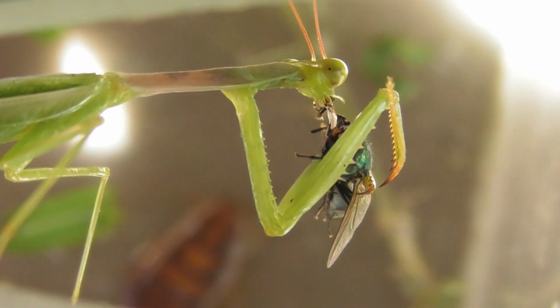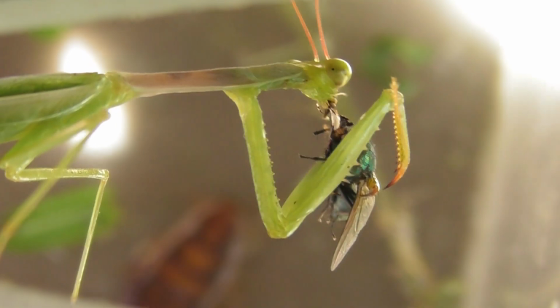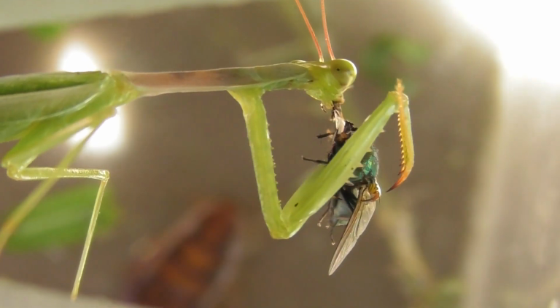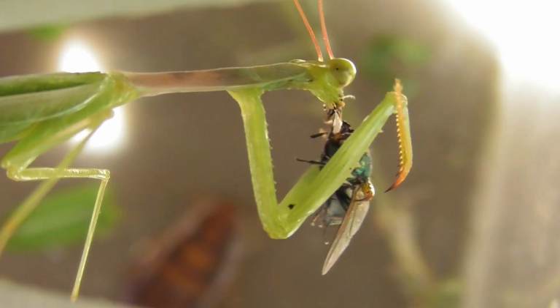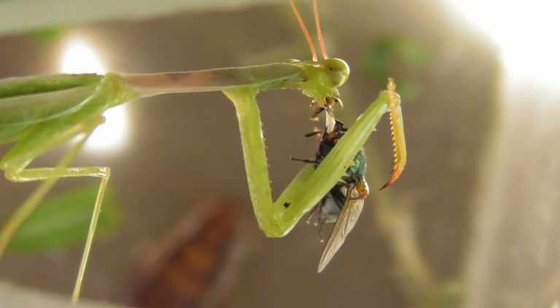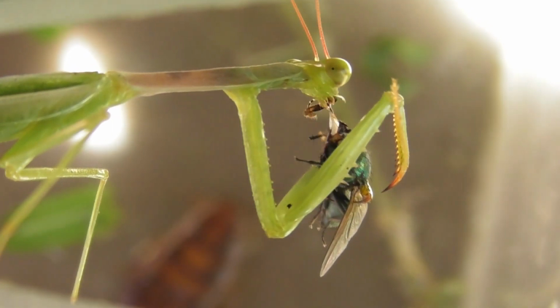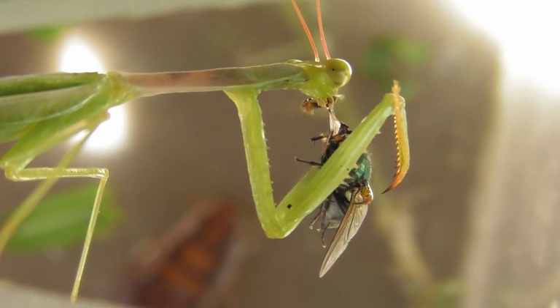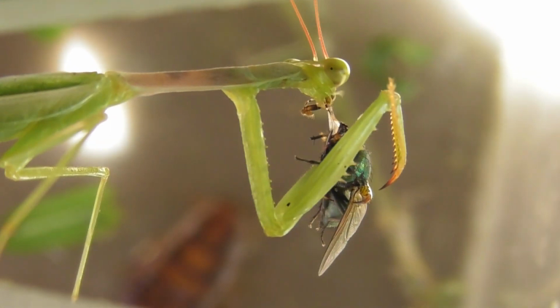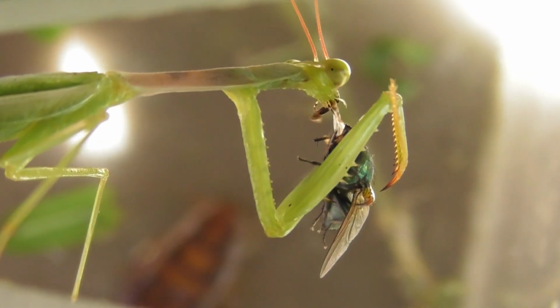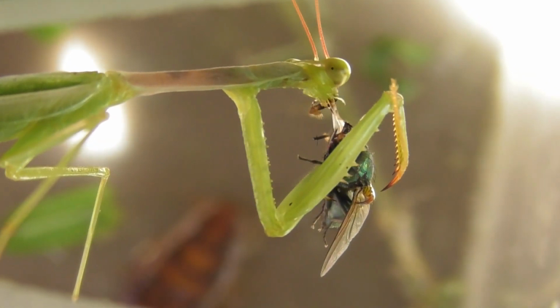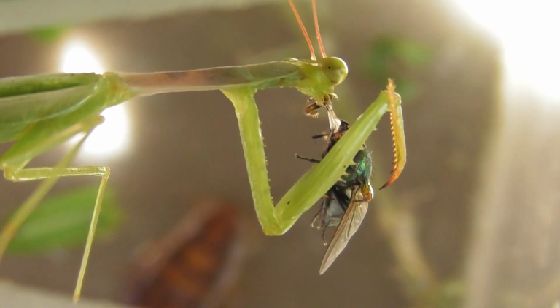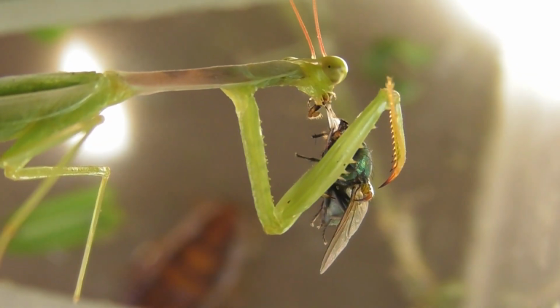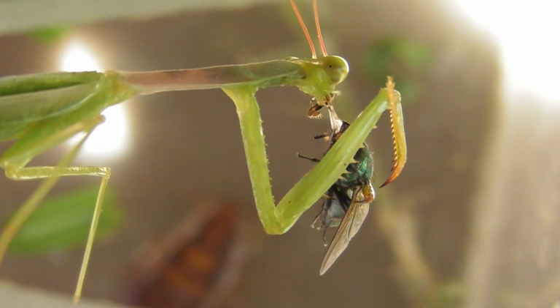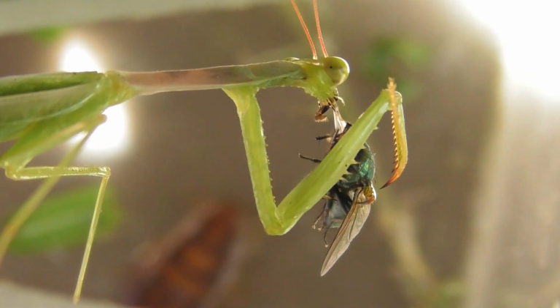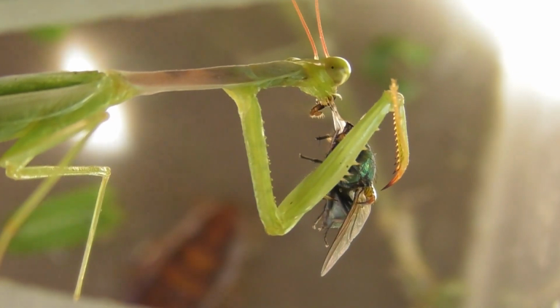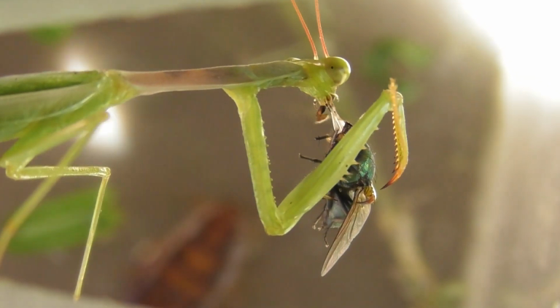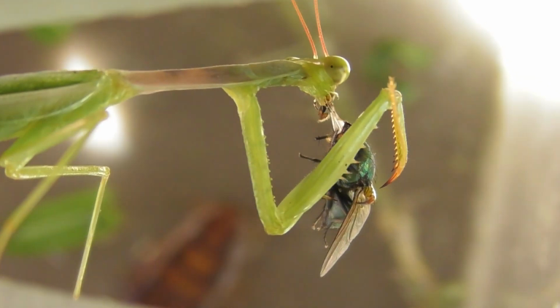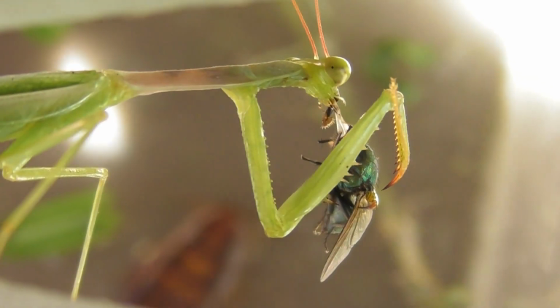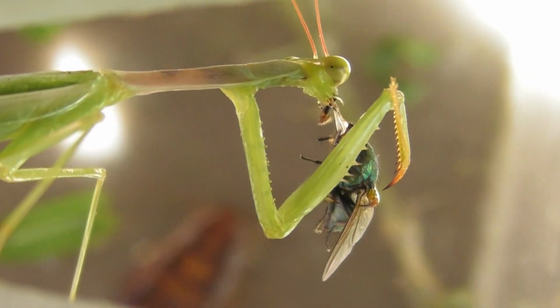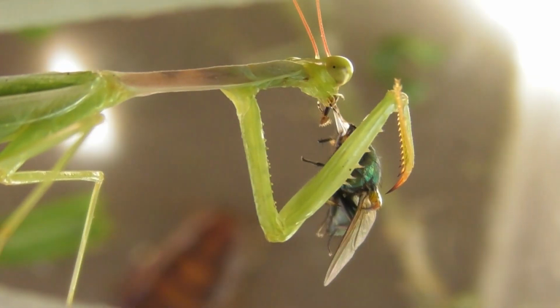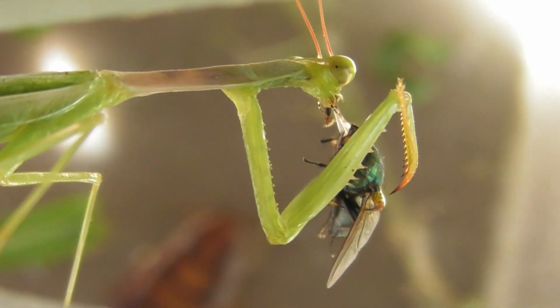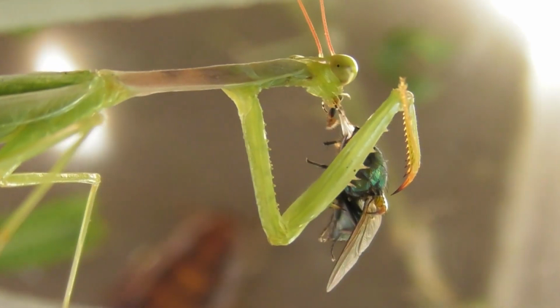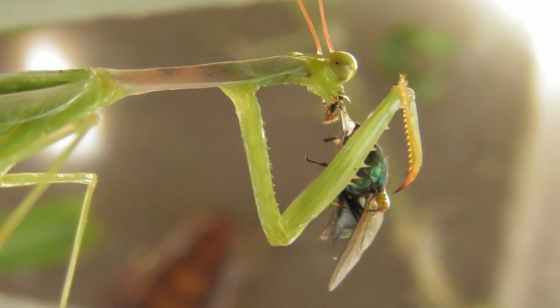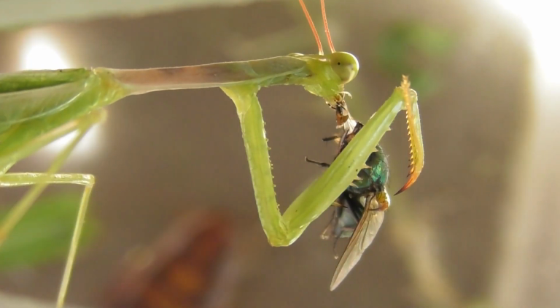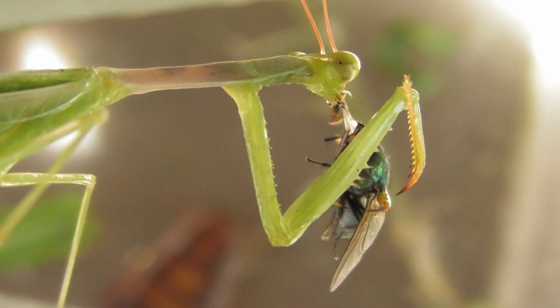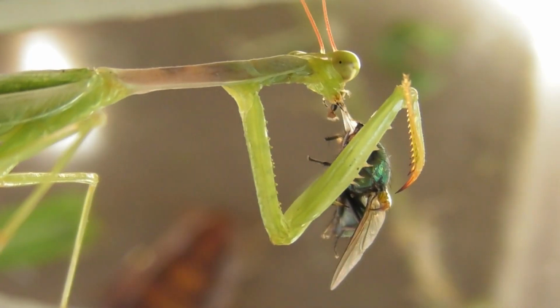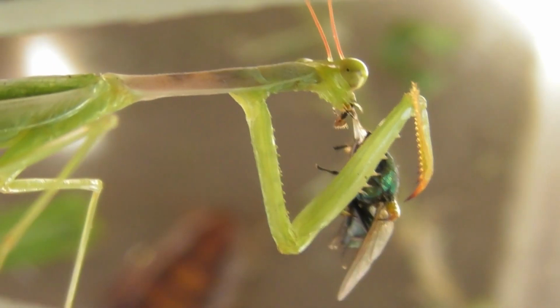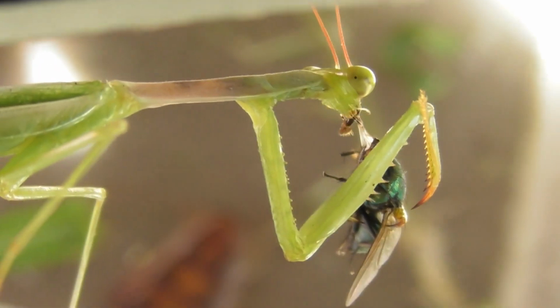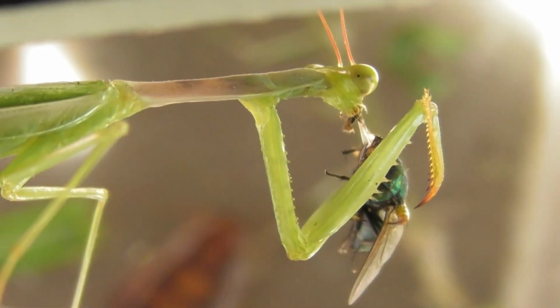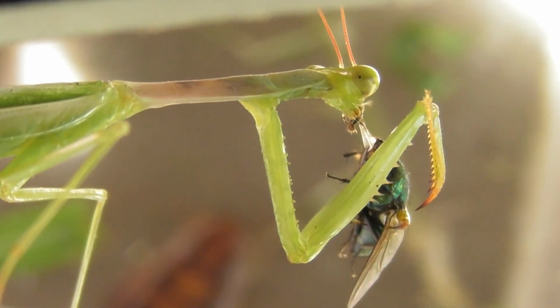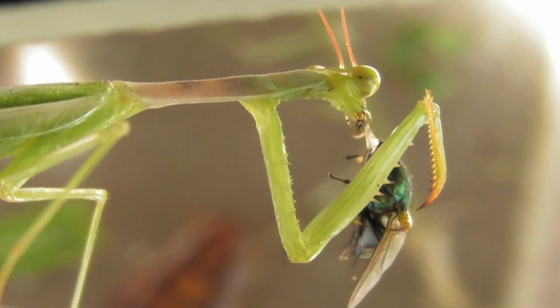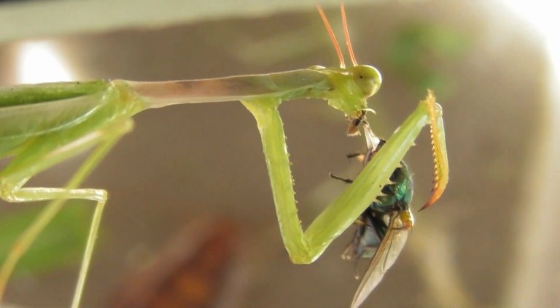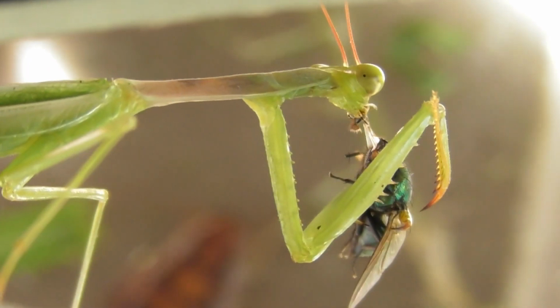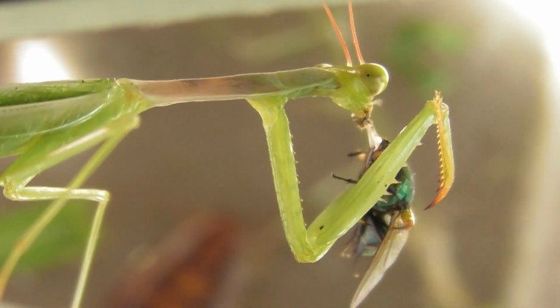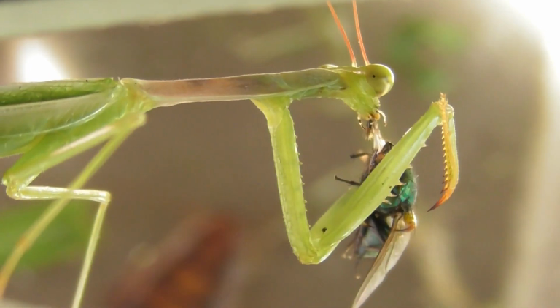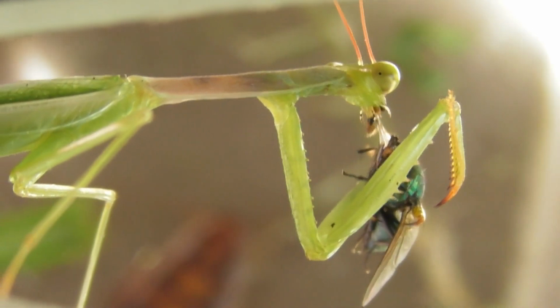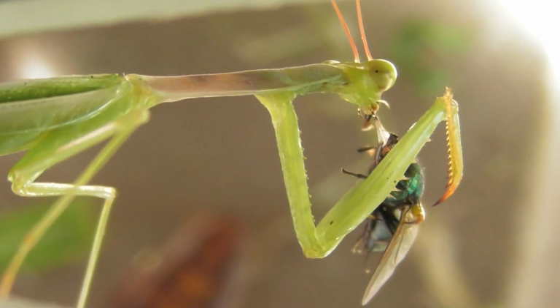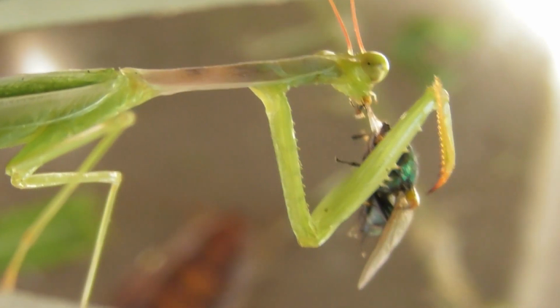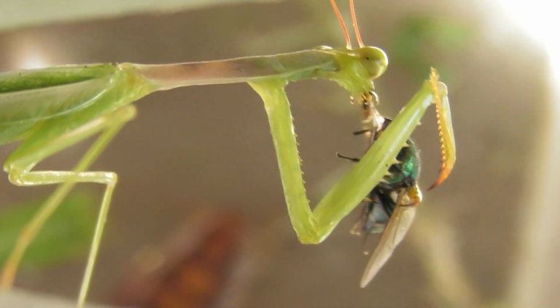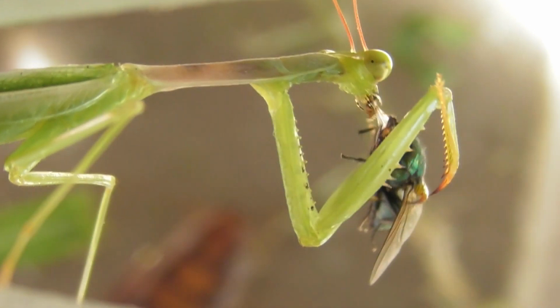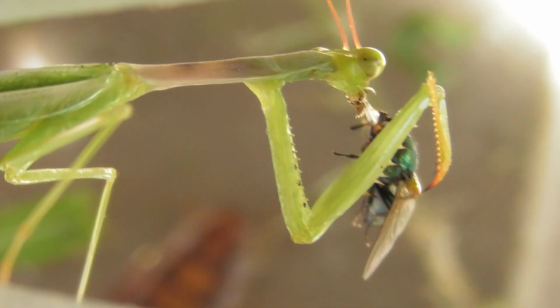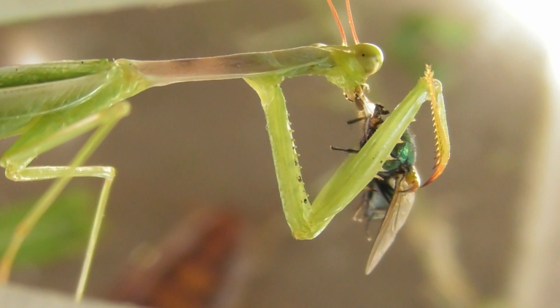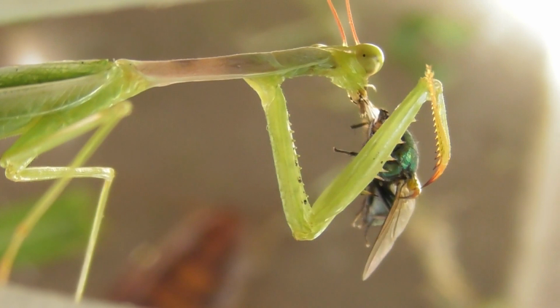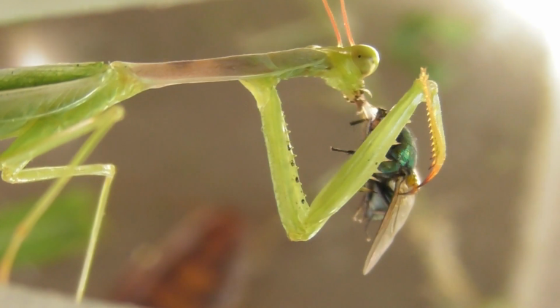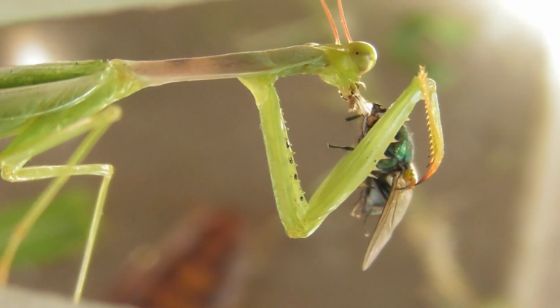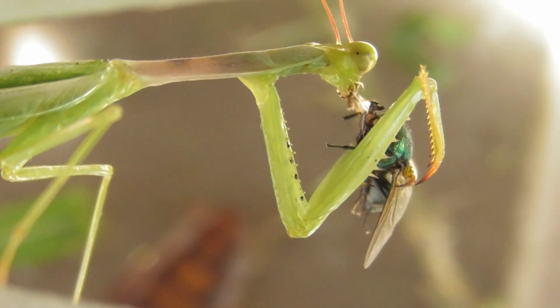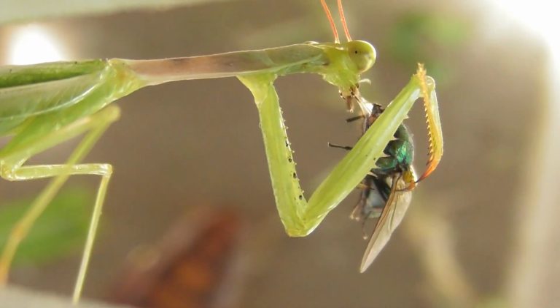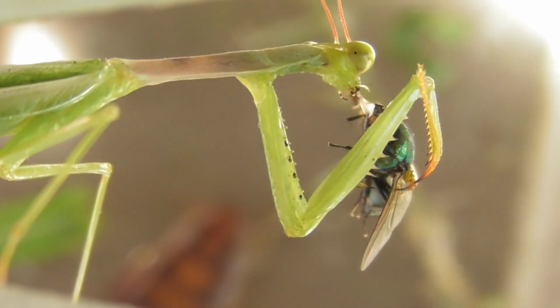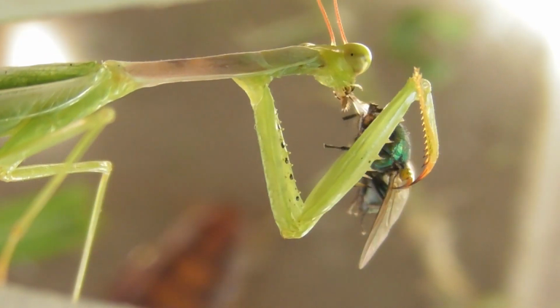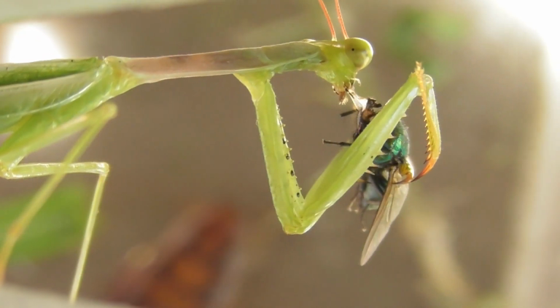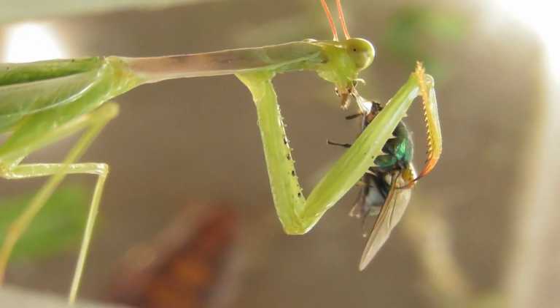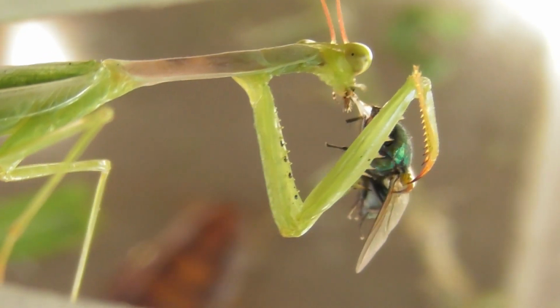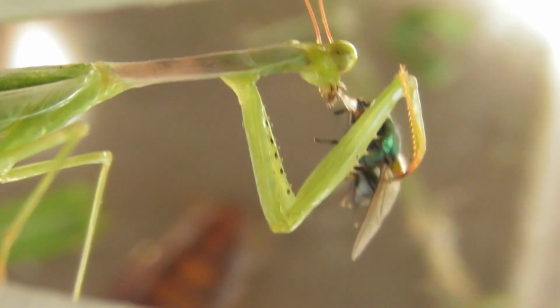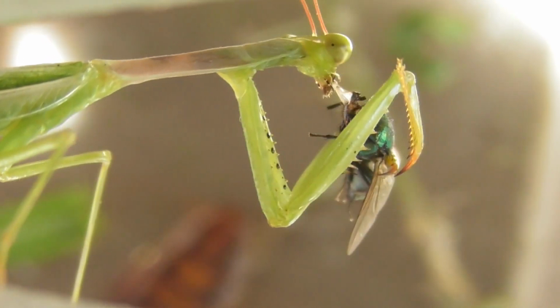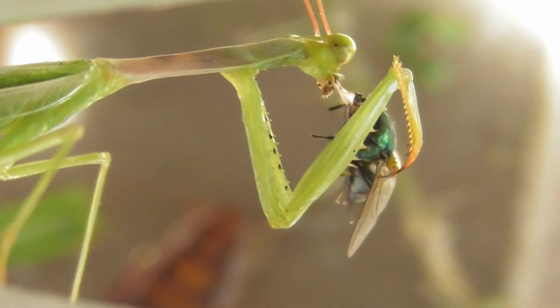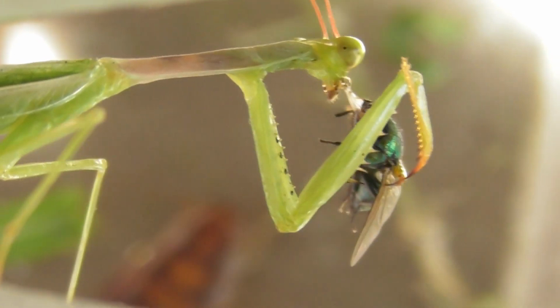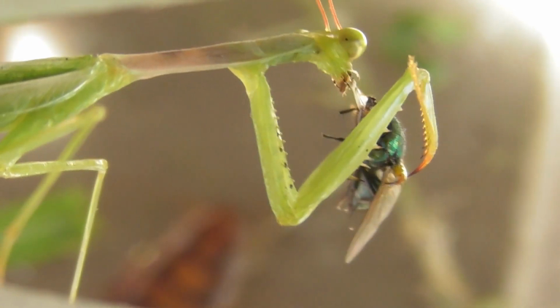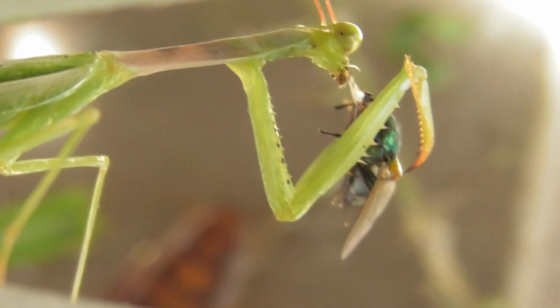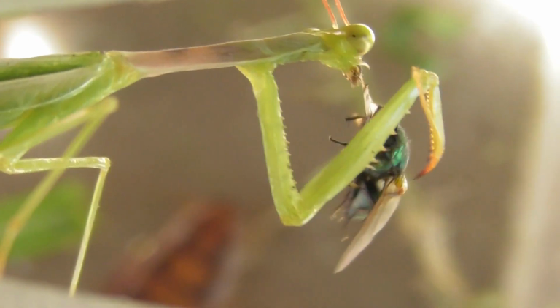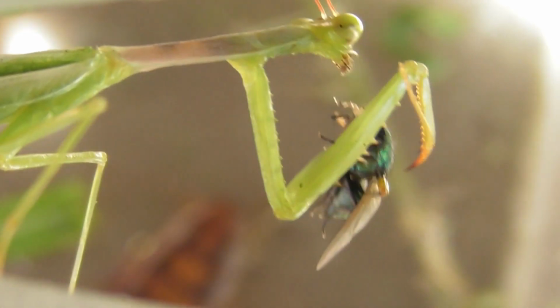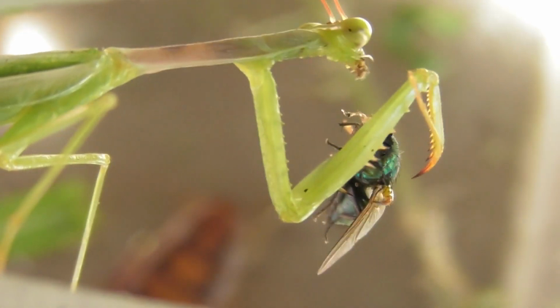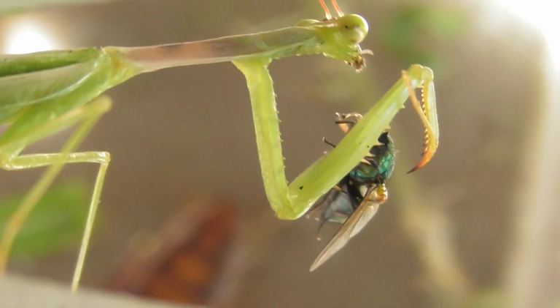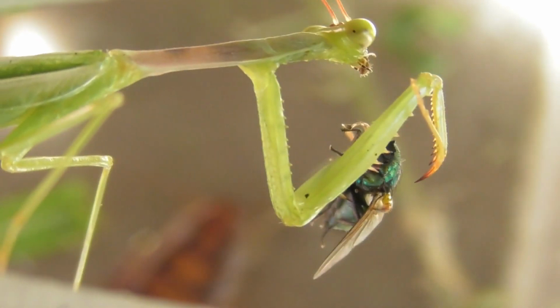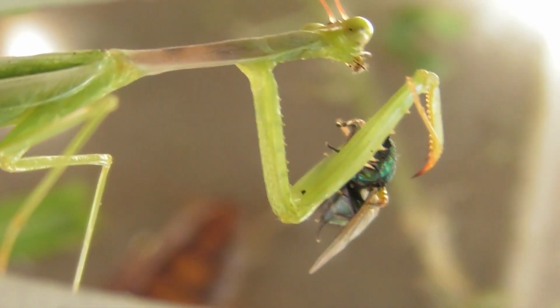Awesome device, the mantis is. Awesome device.